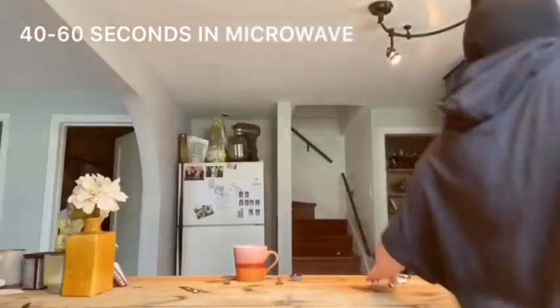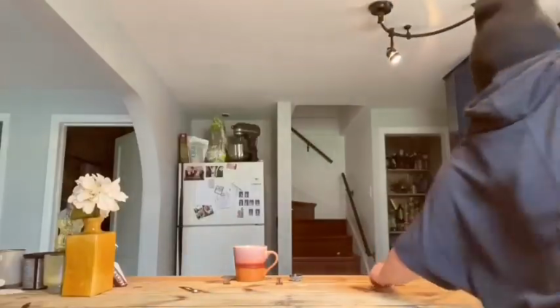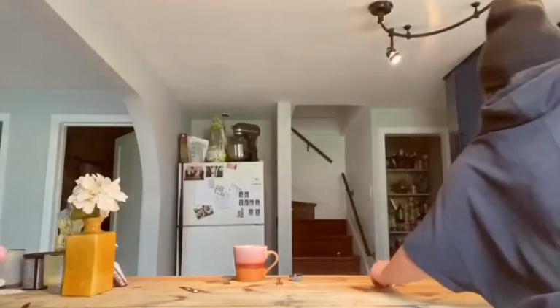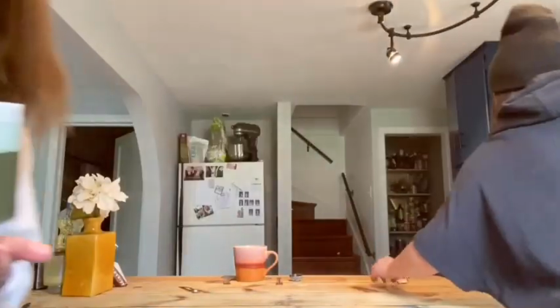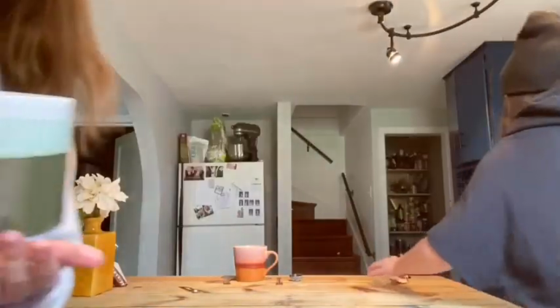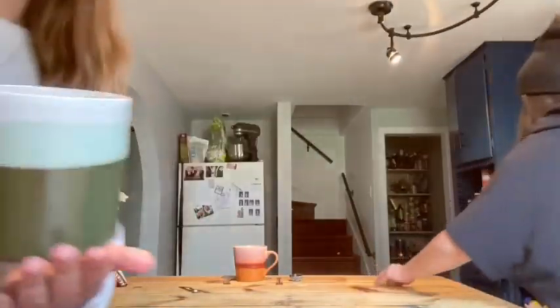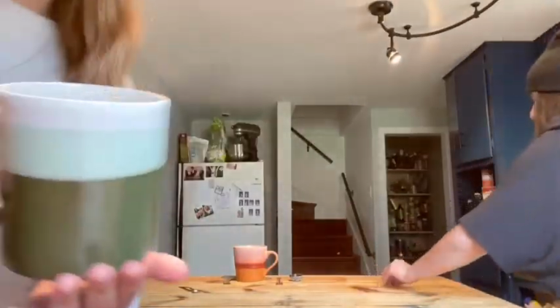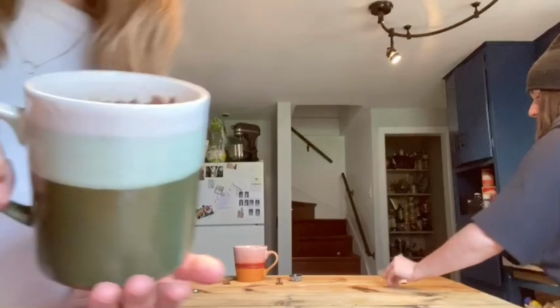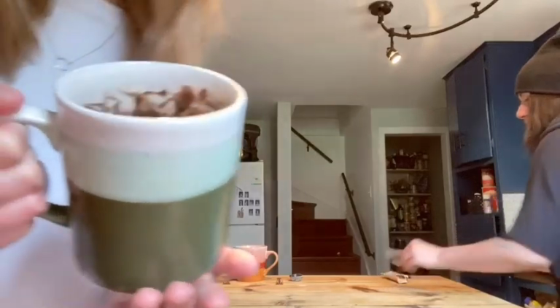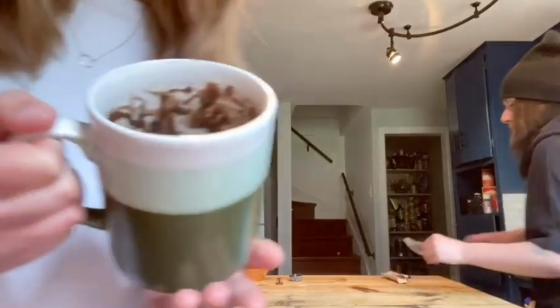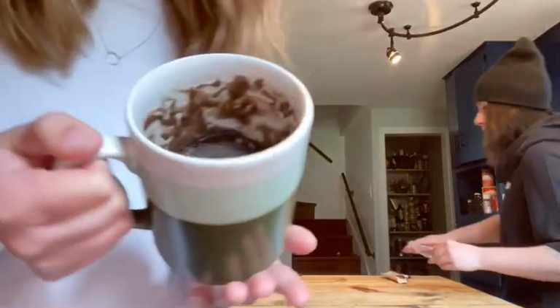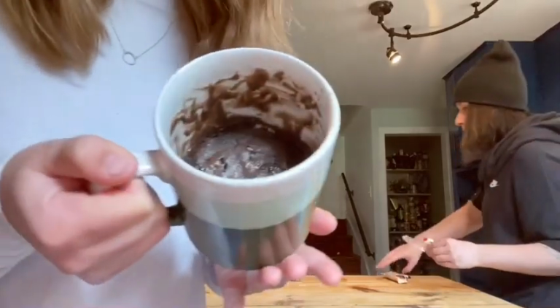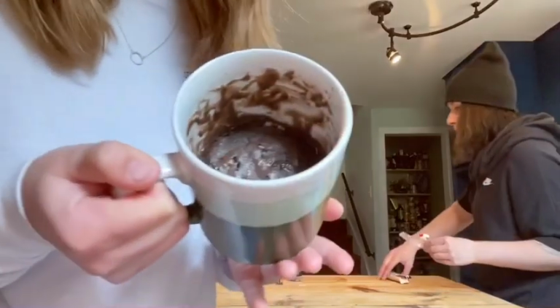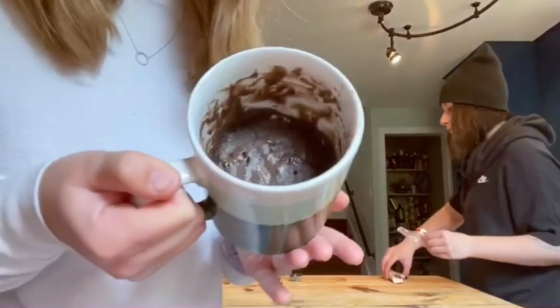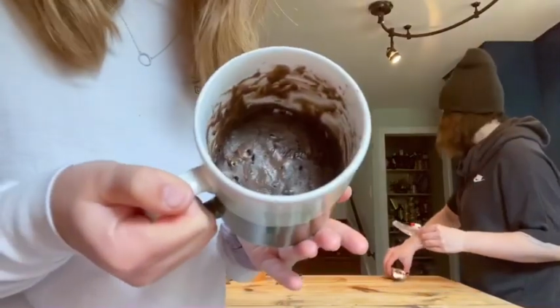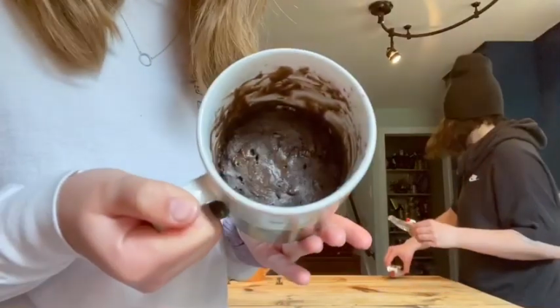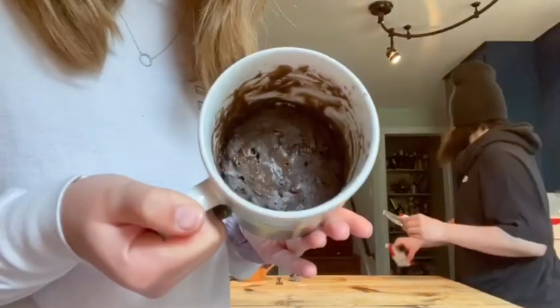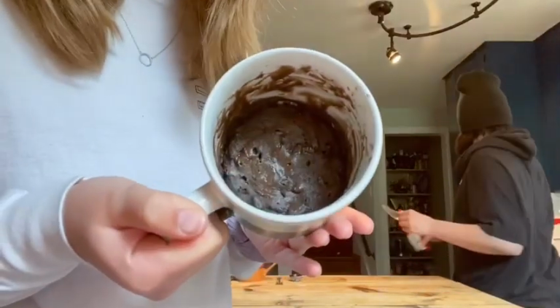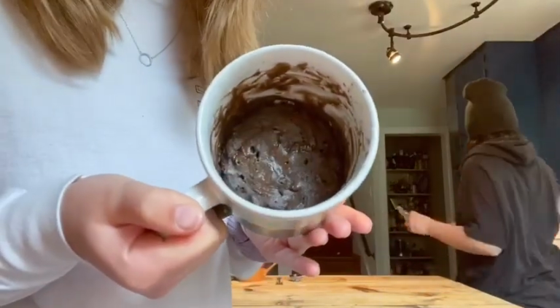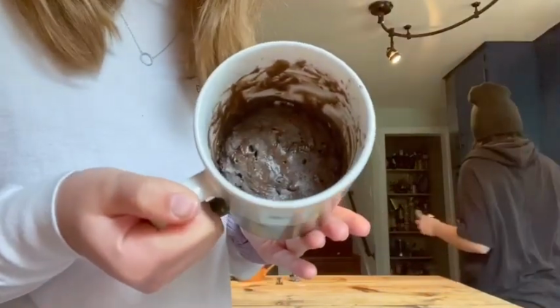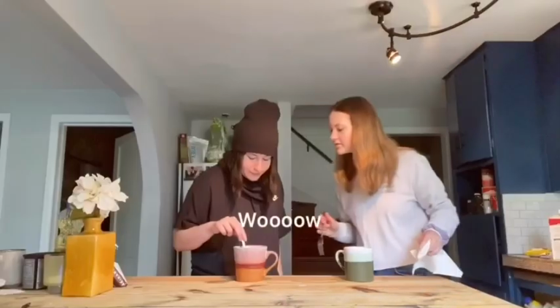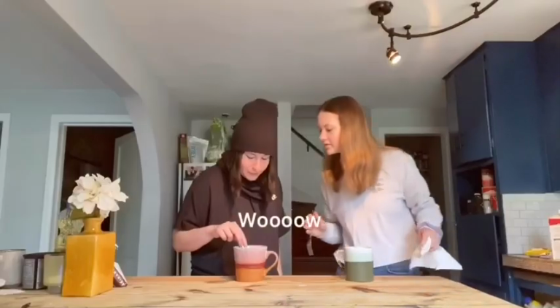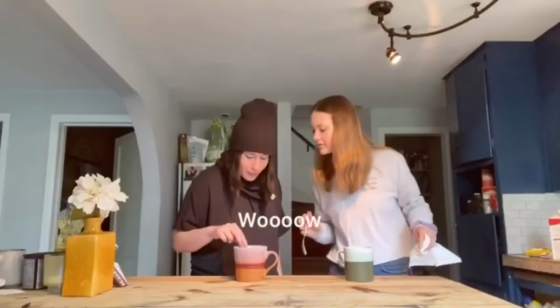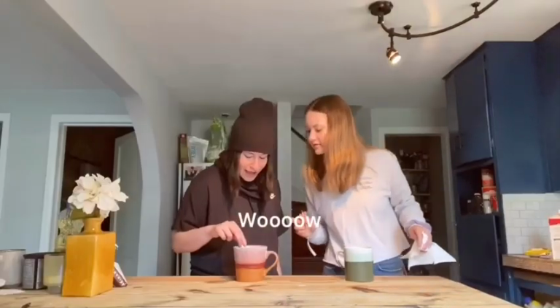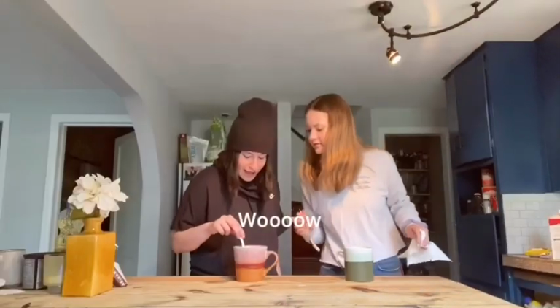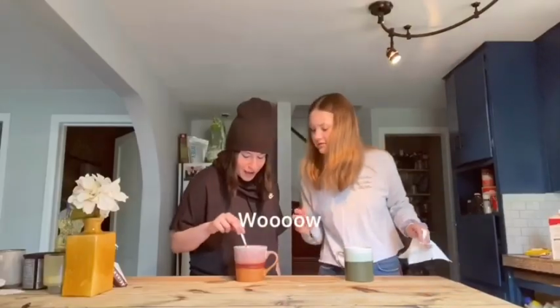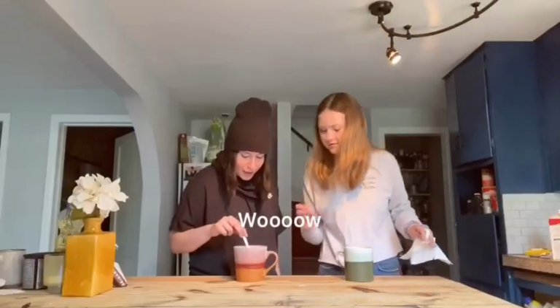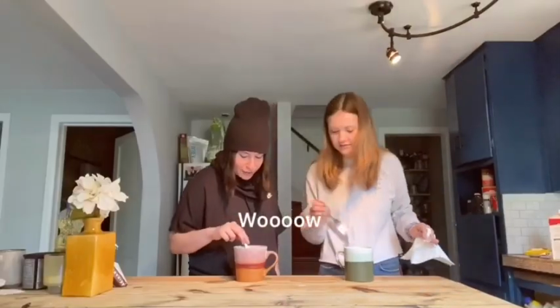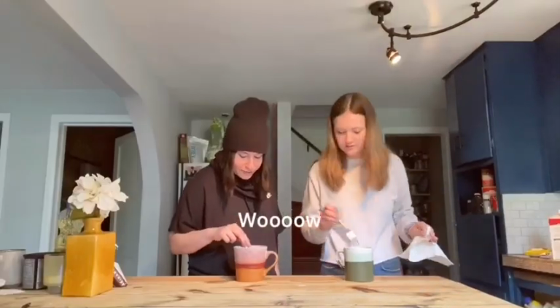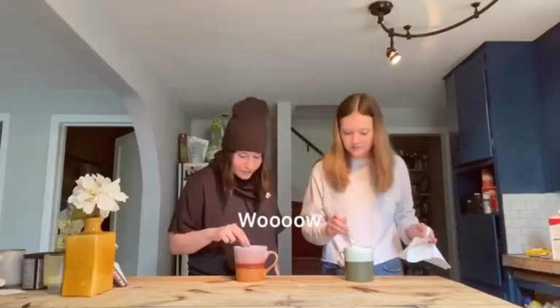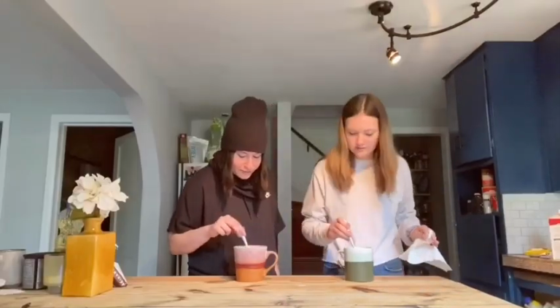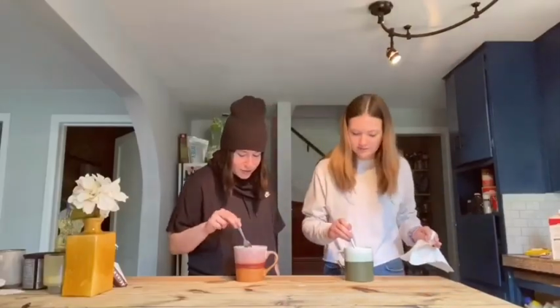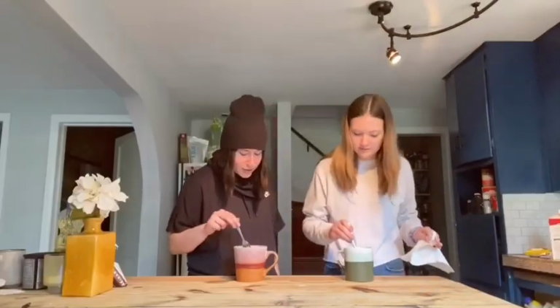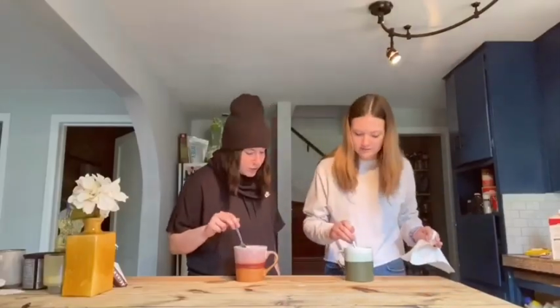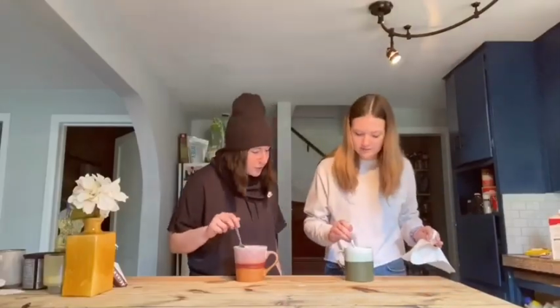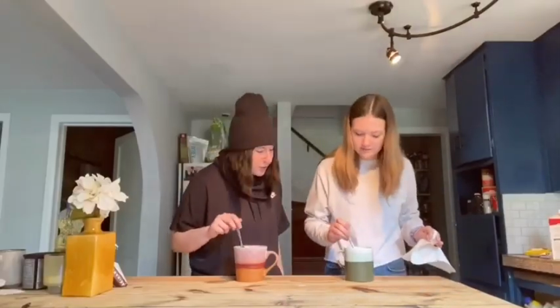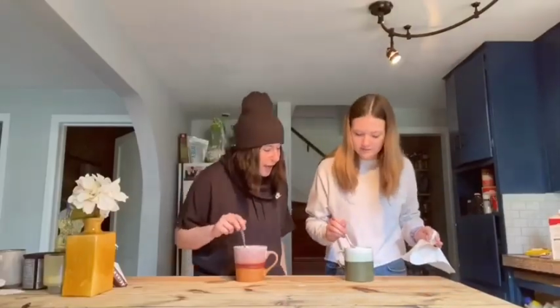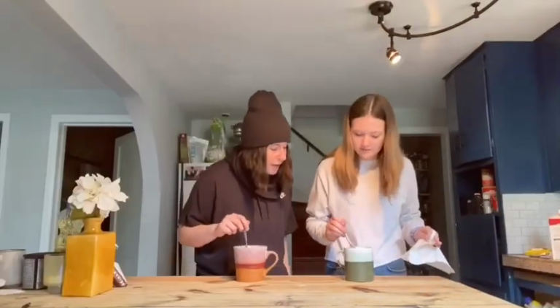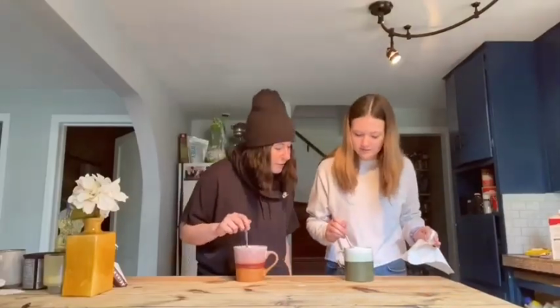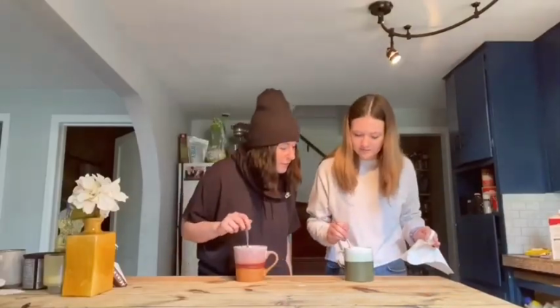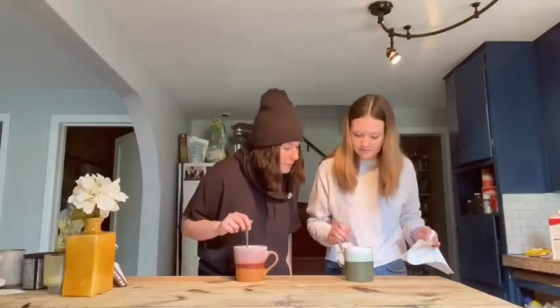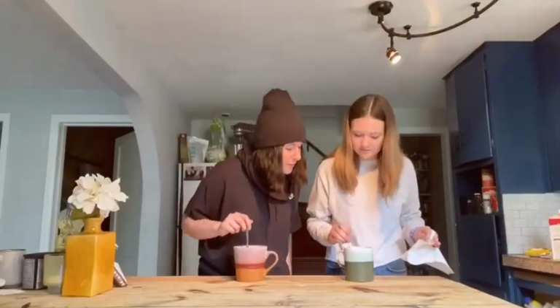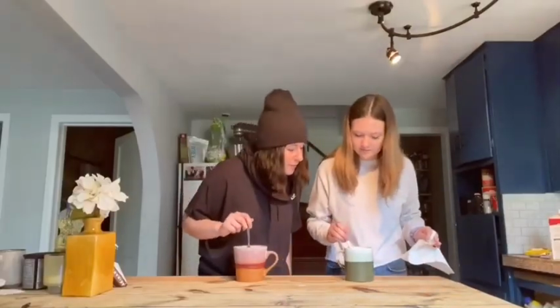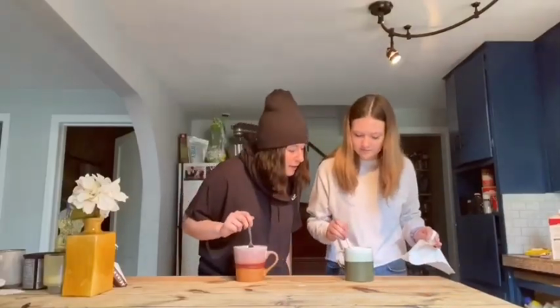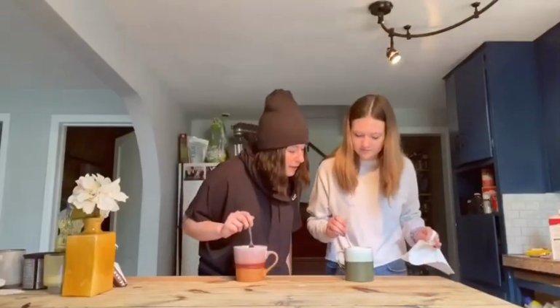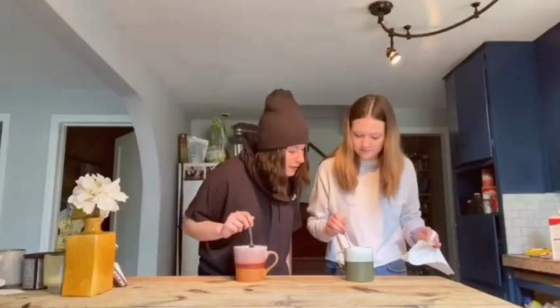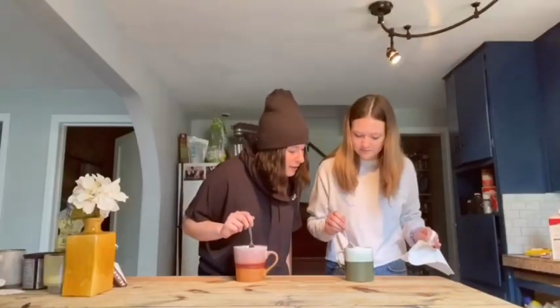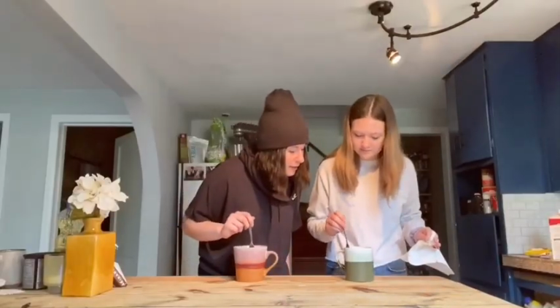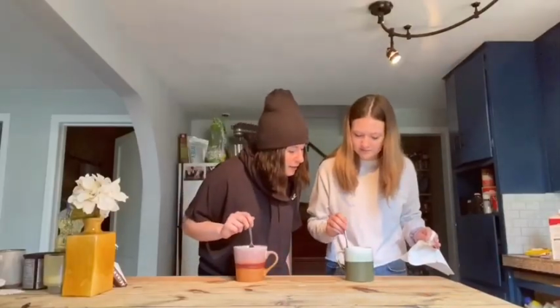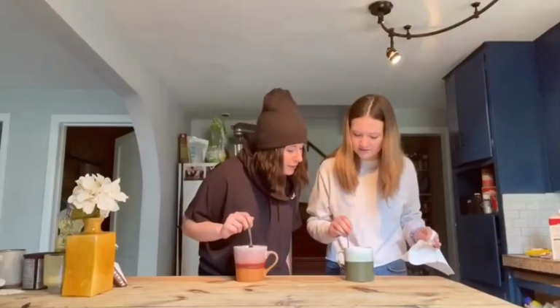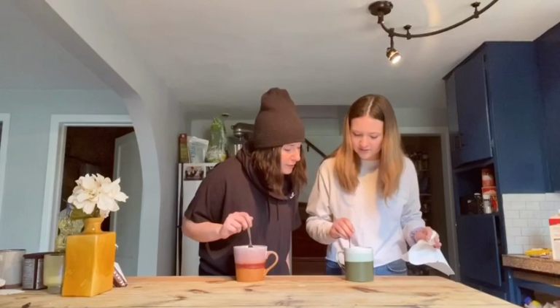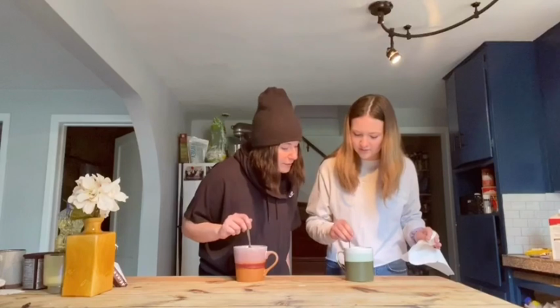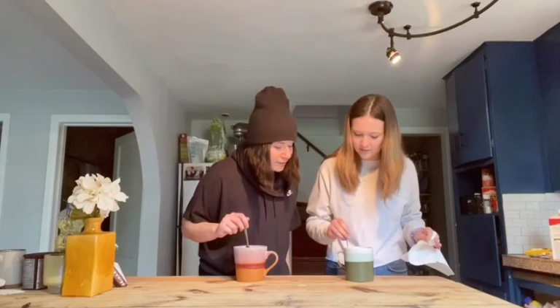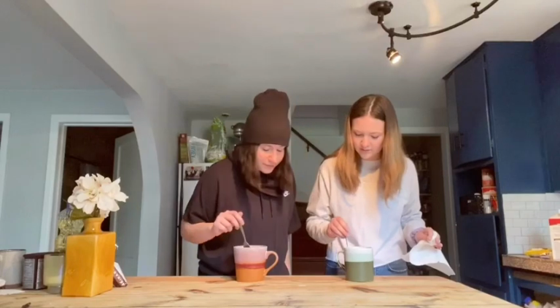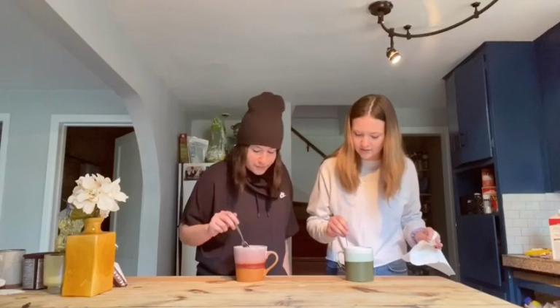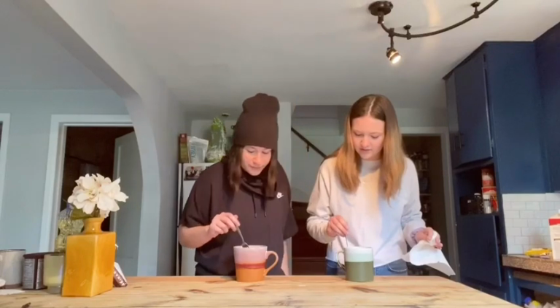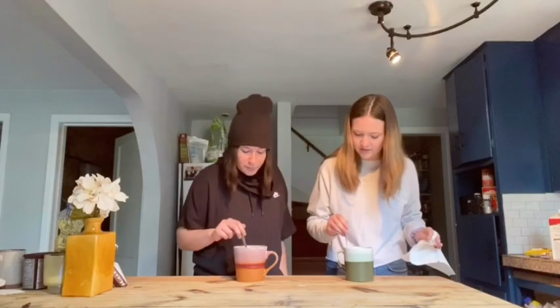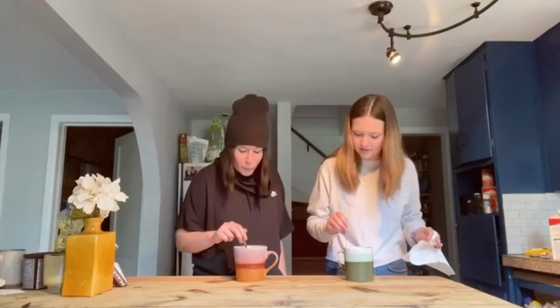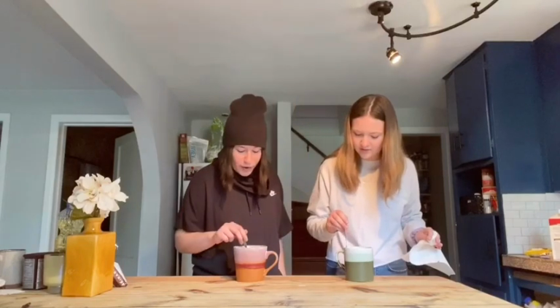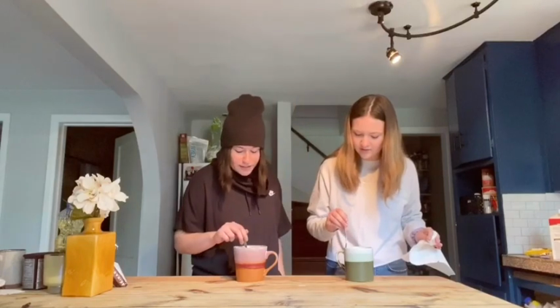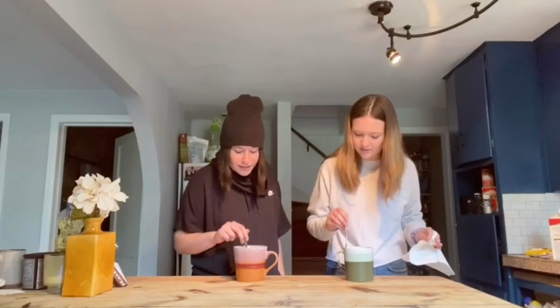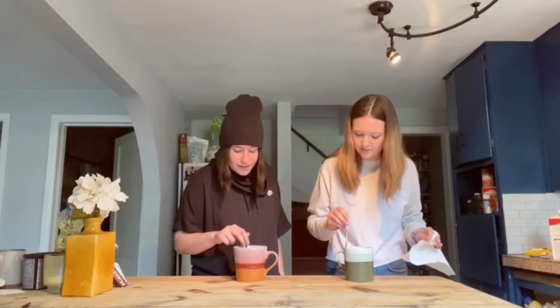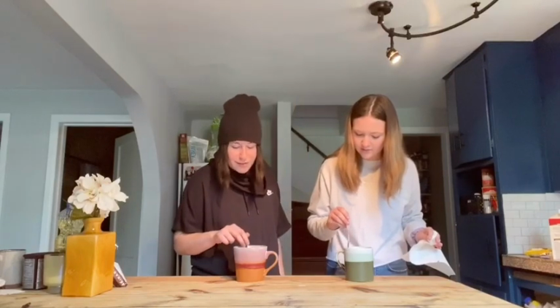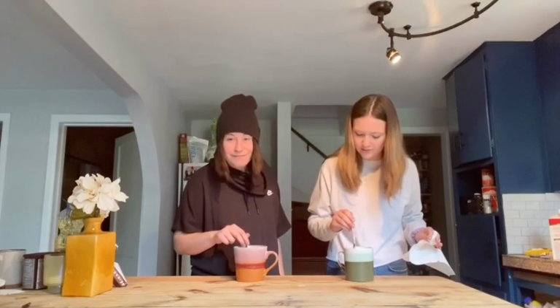Okay, this is what mine looks like. Wow, does yours do that? It's like more moist.